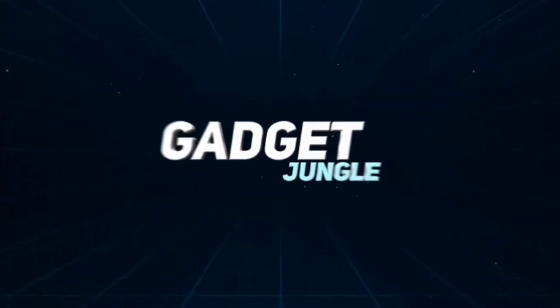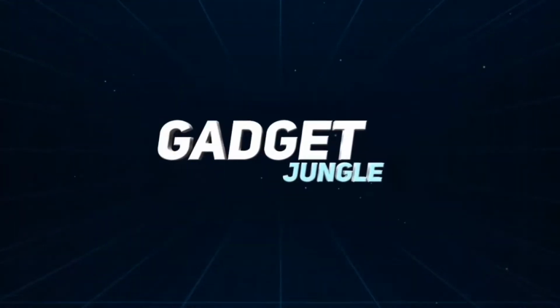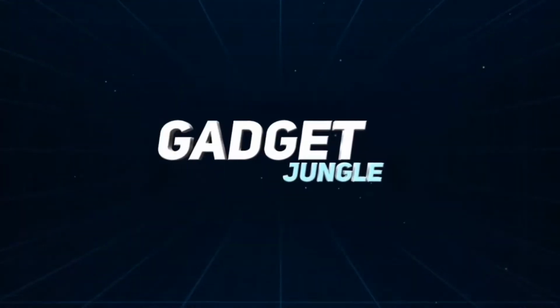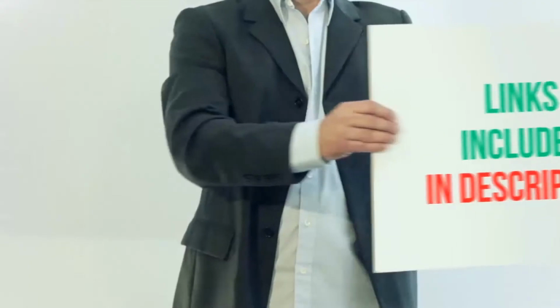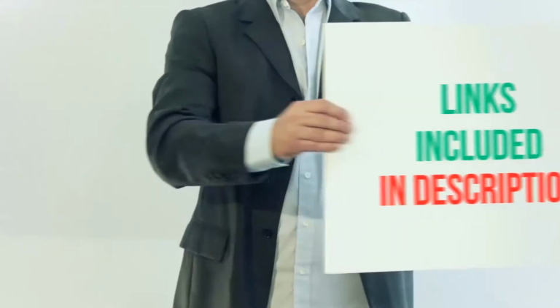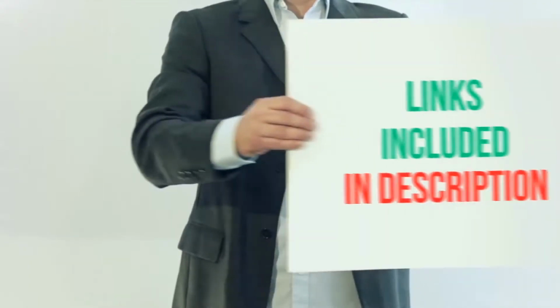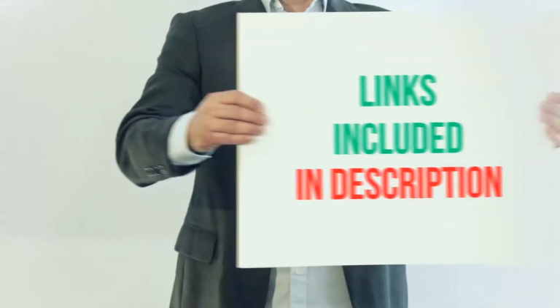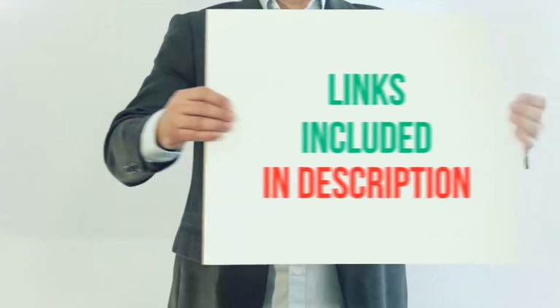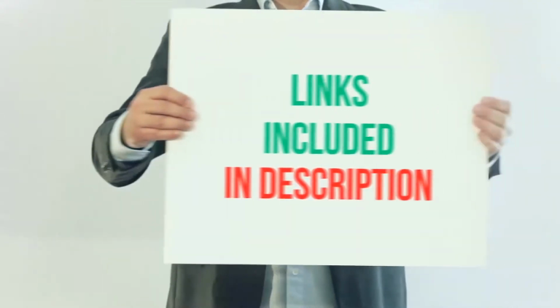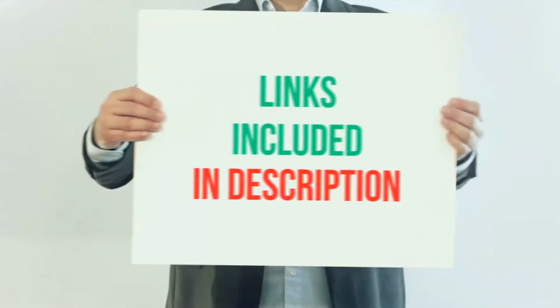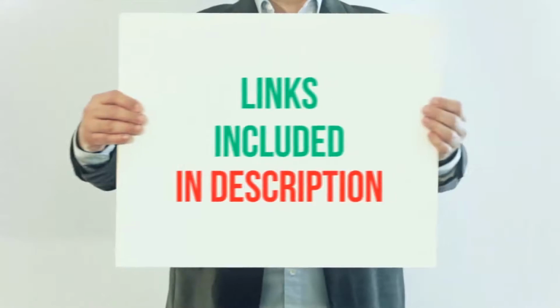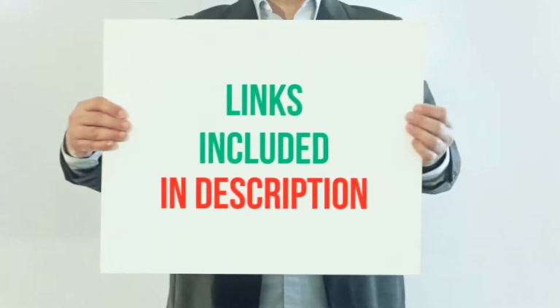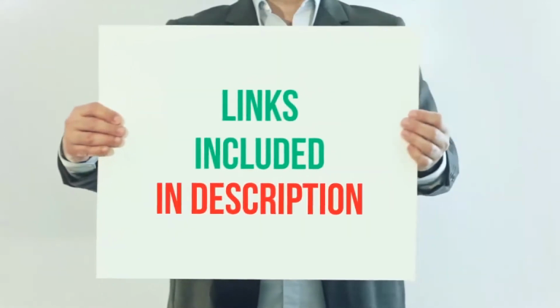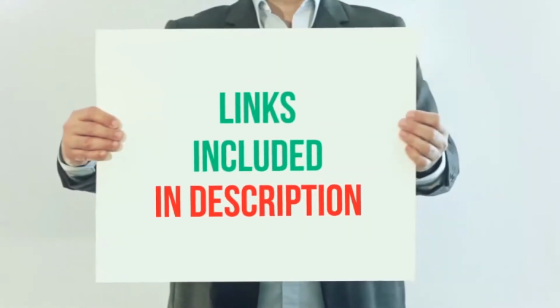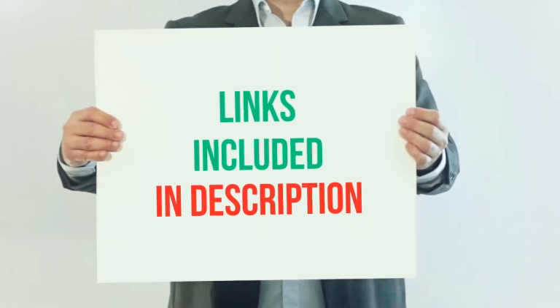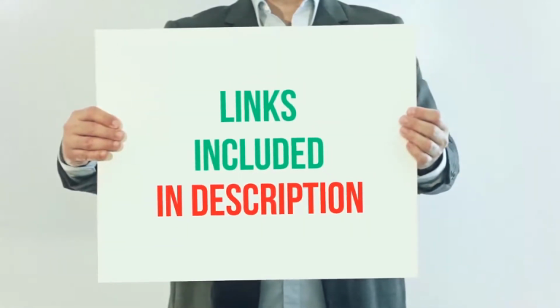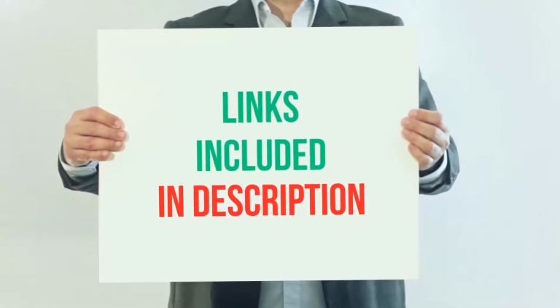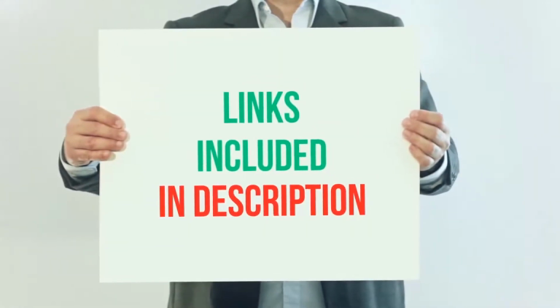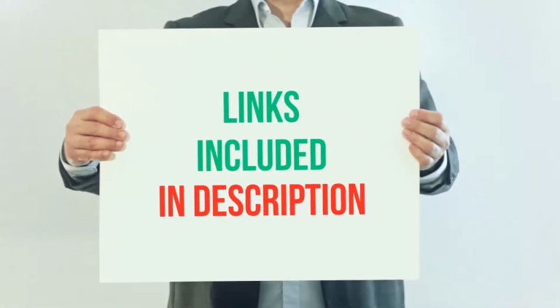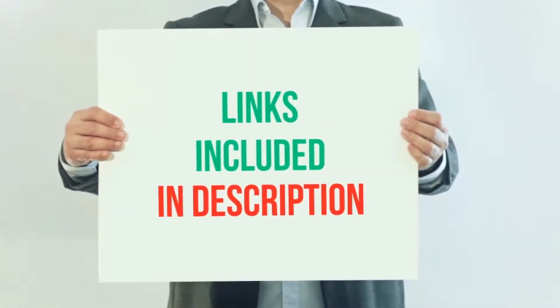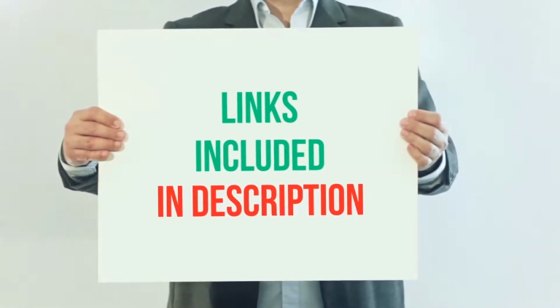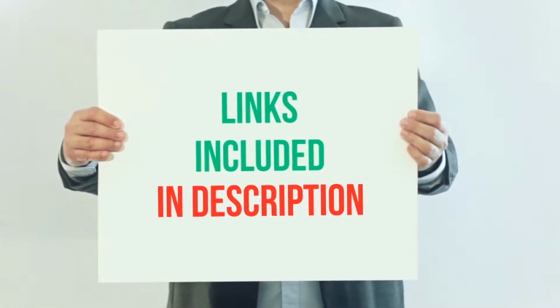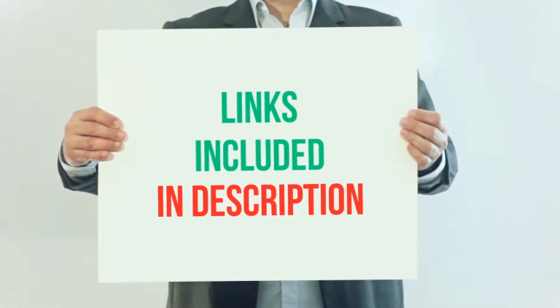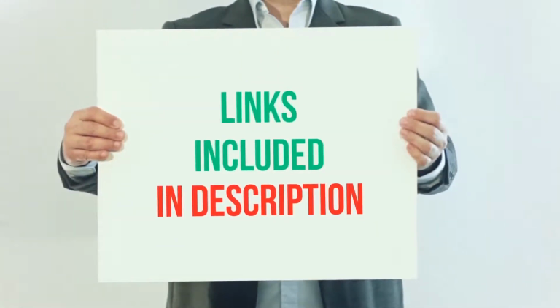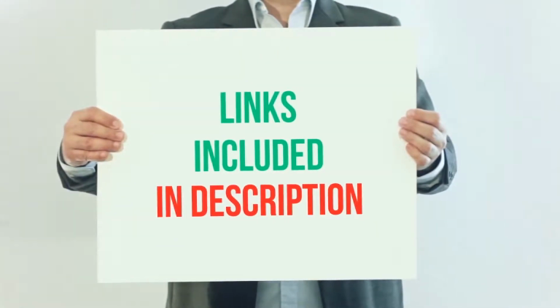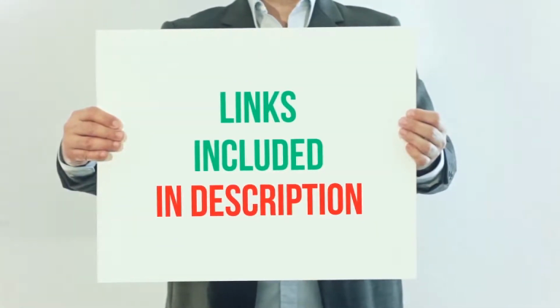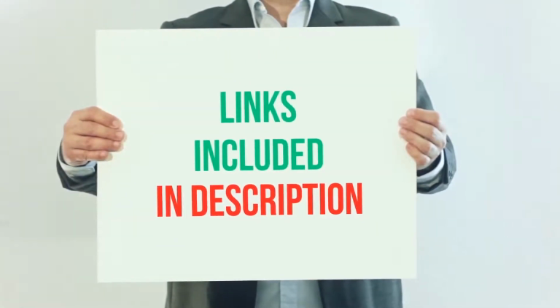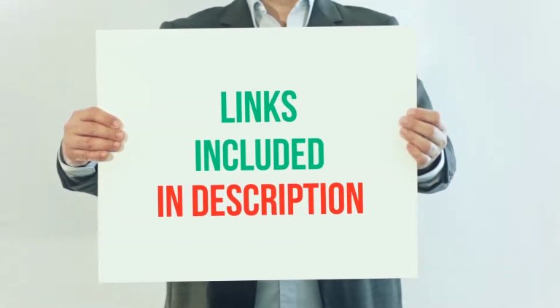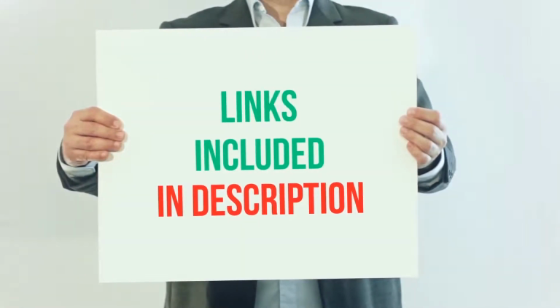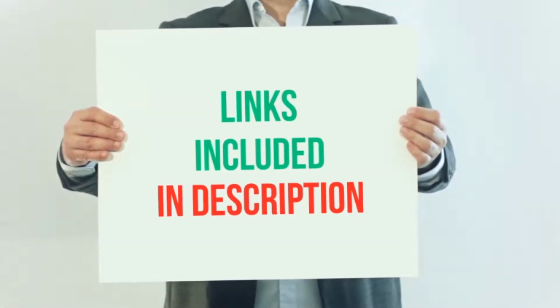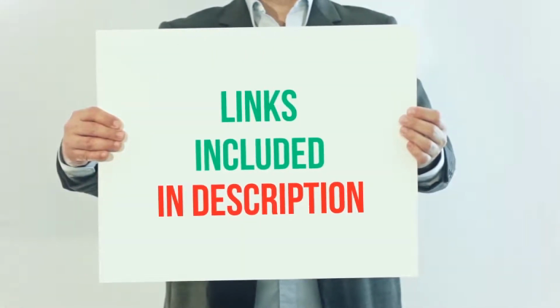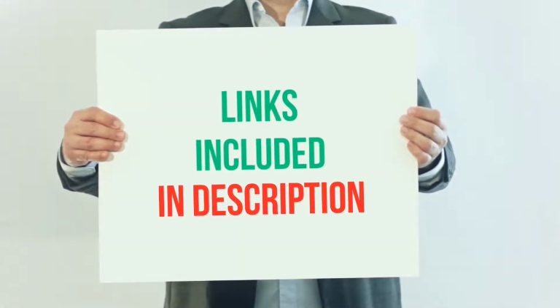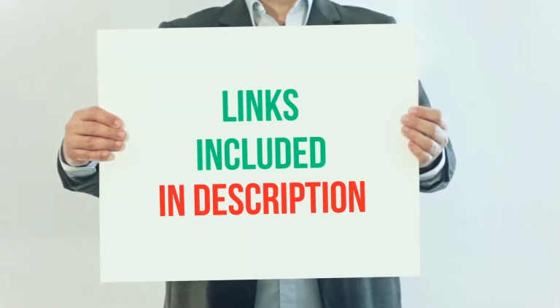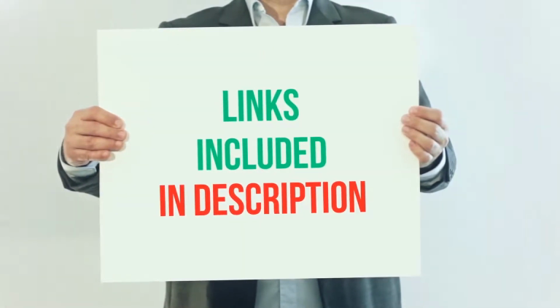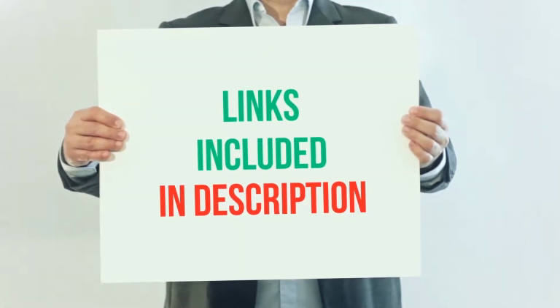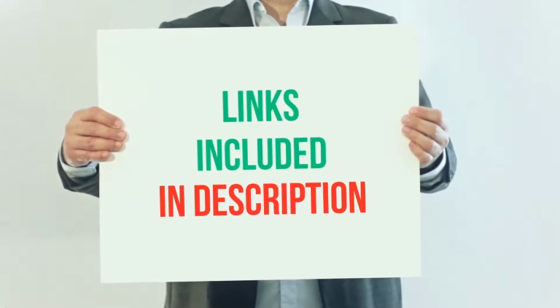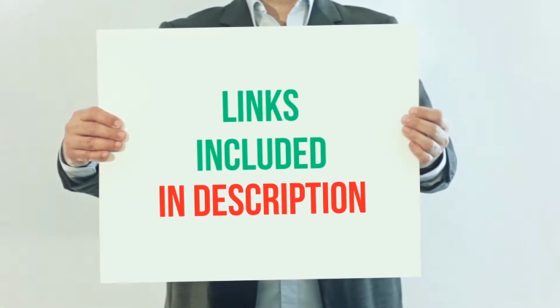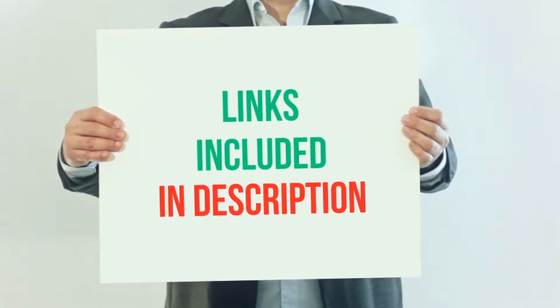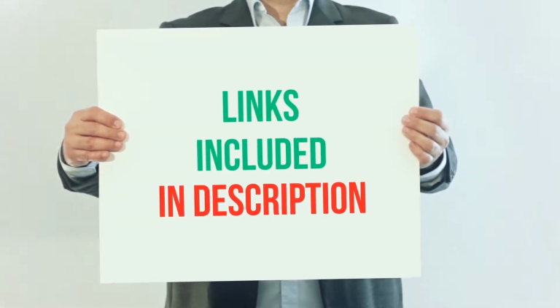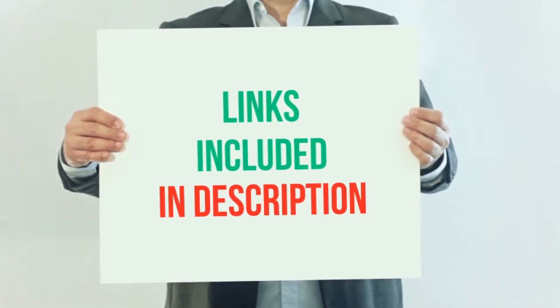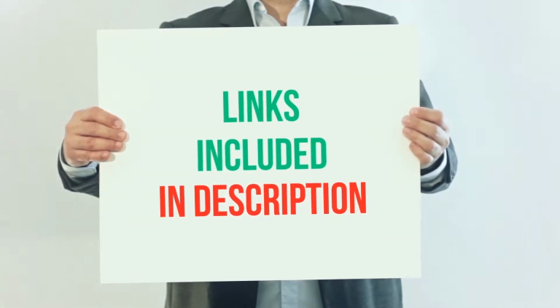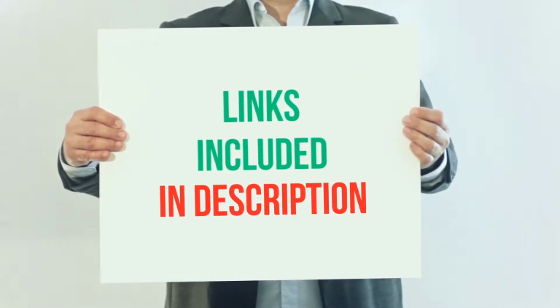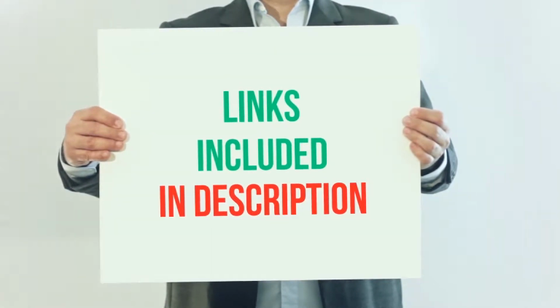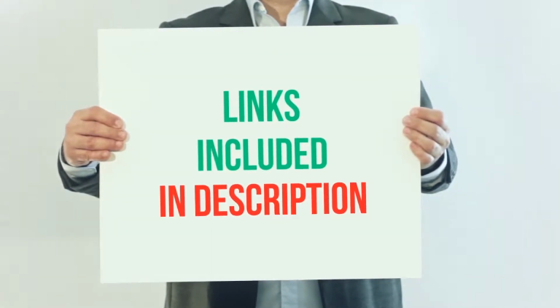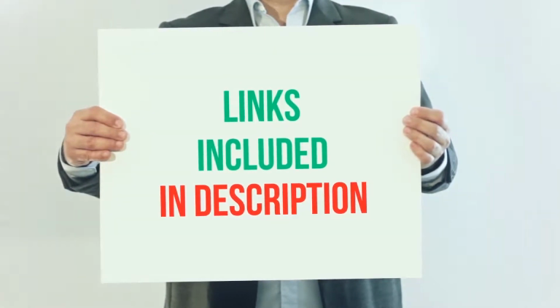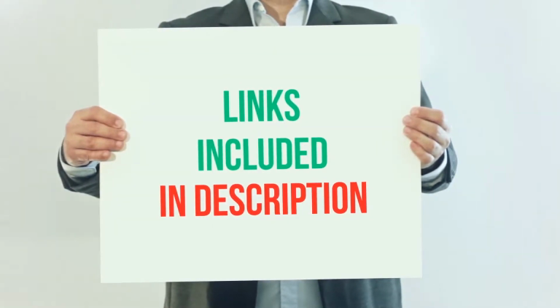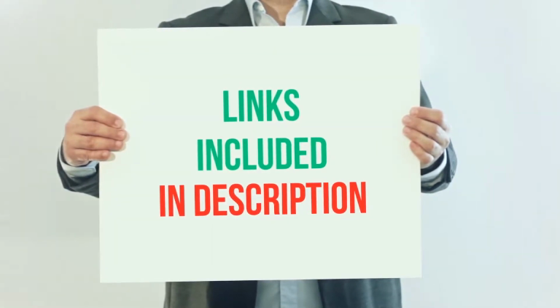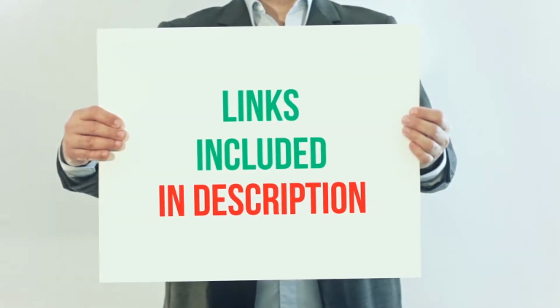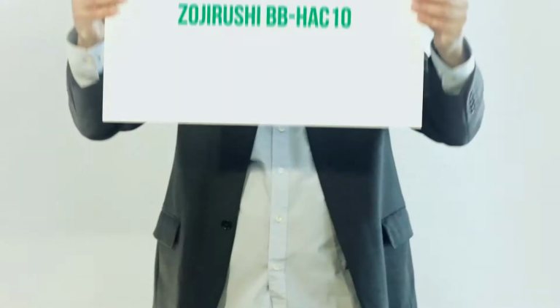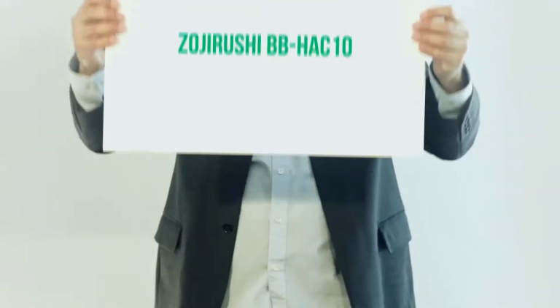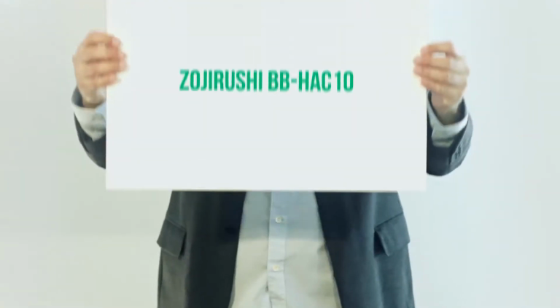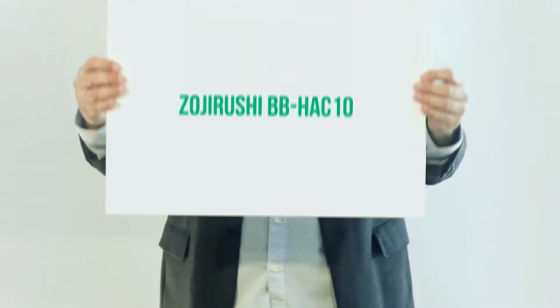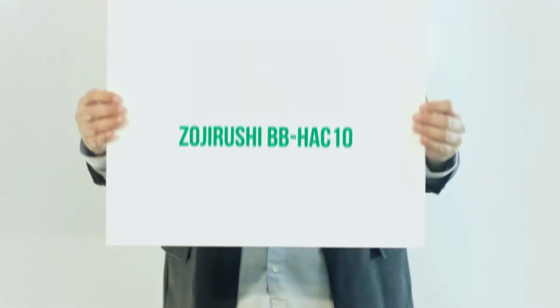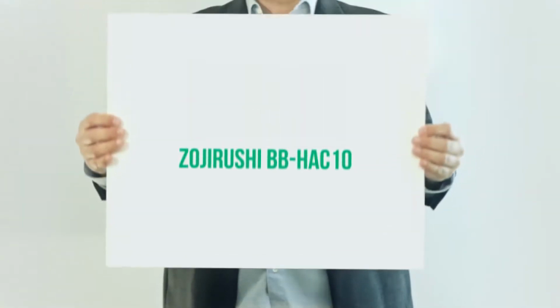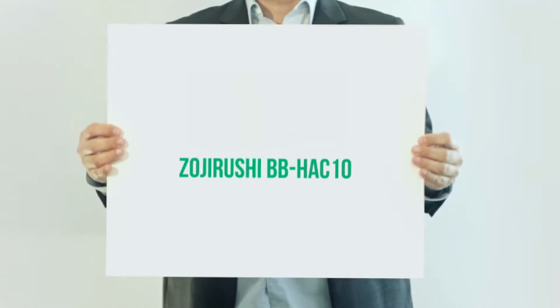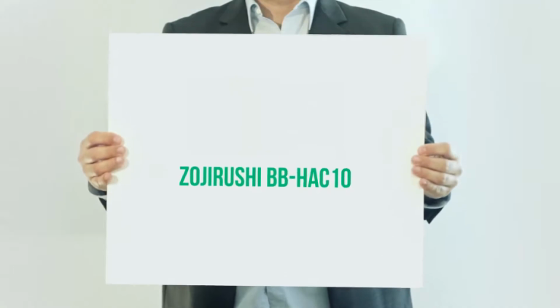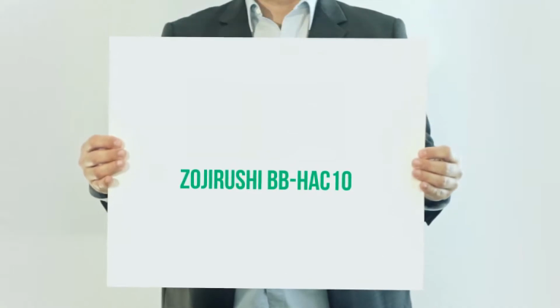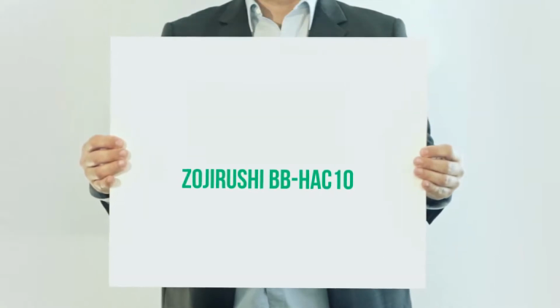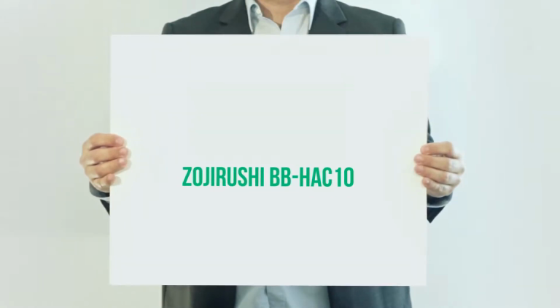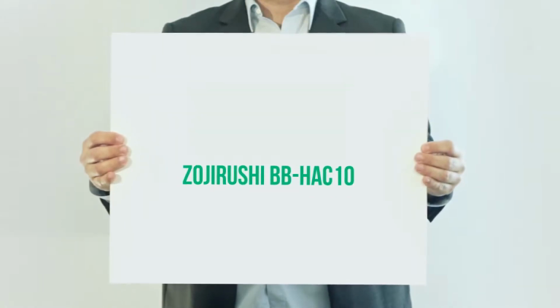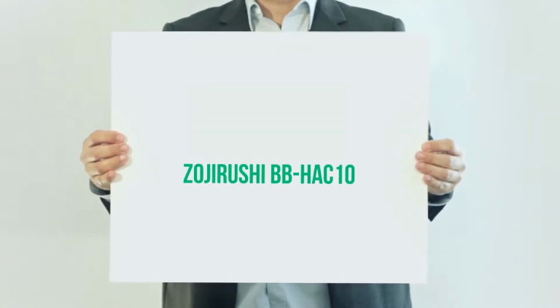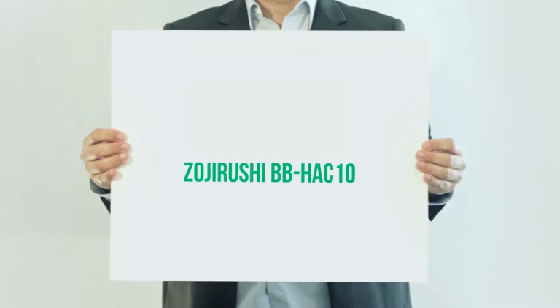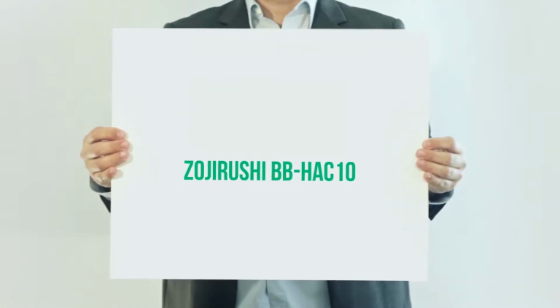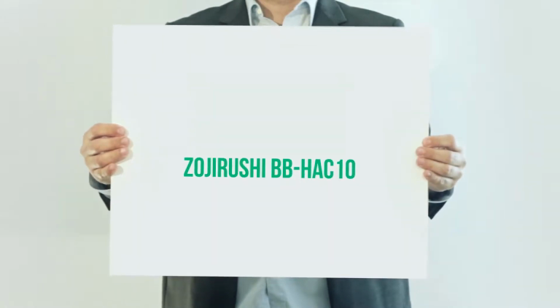For more information and current price, I included this product link in the description. Zajirashi BBHack 10.